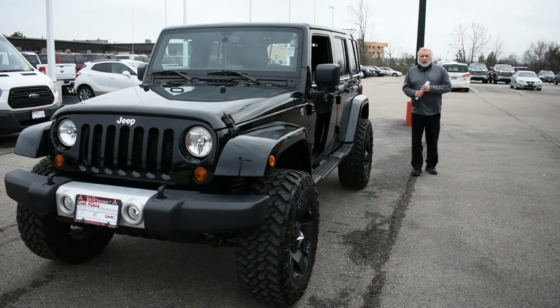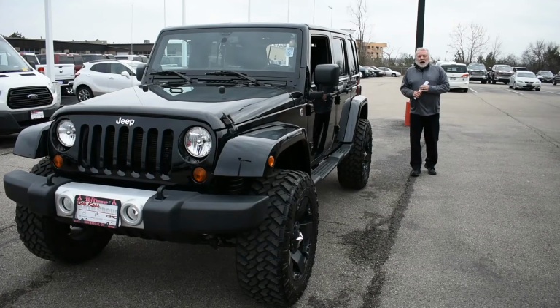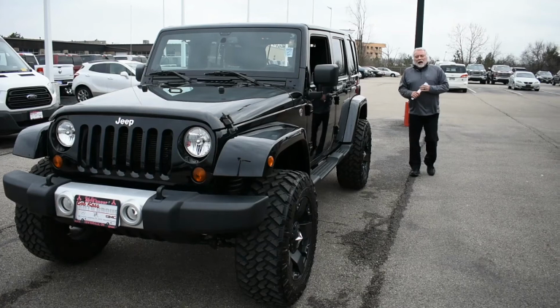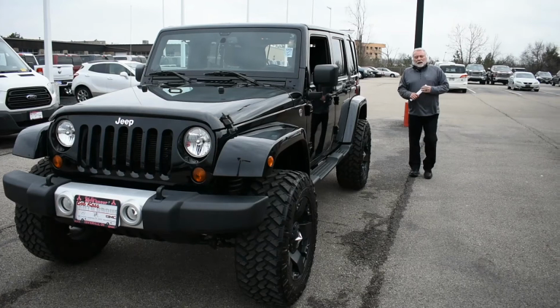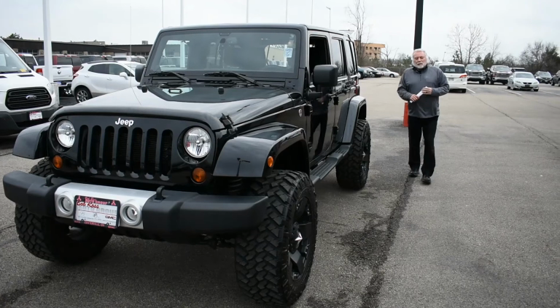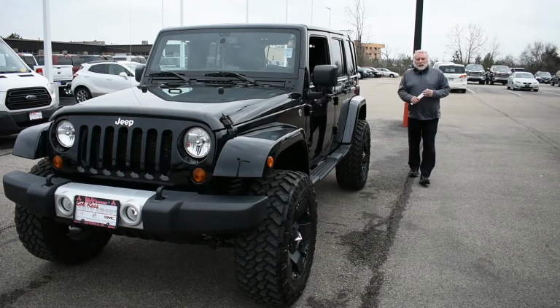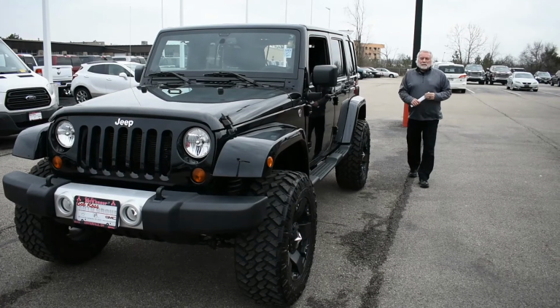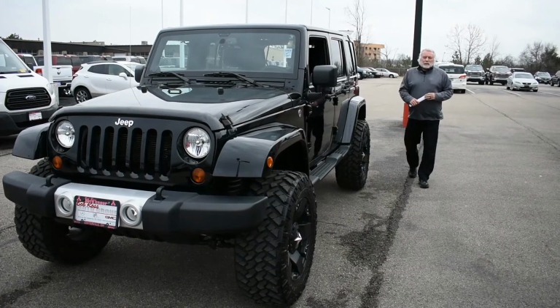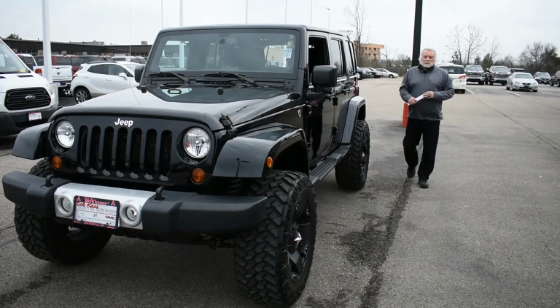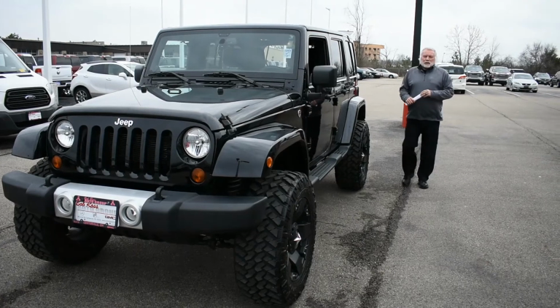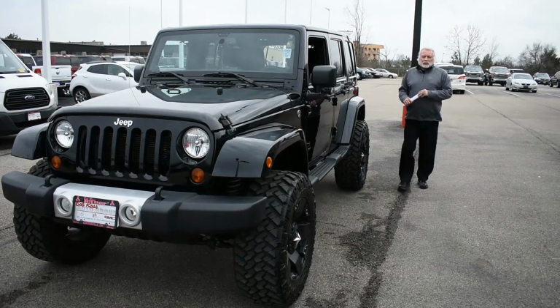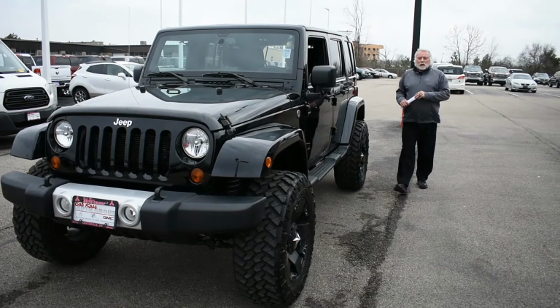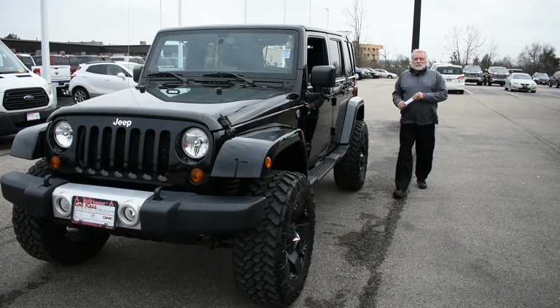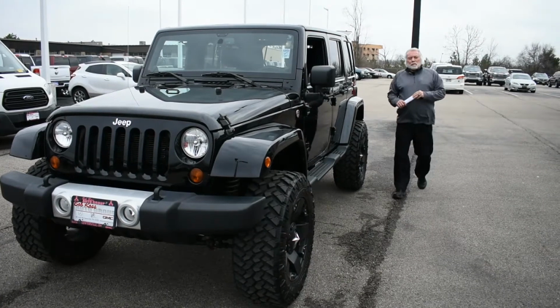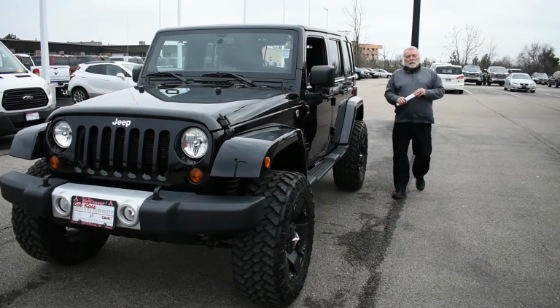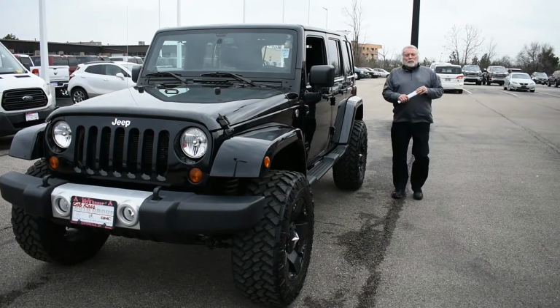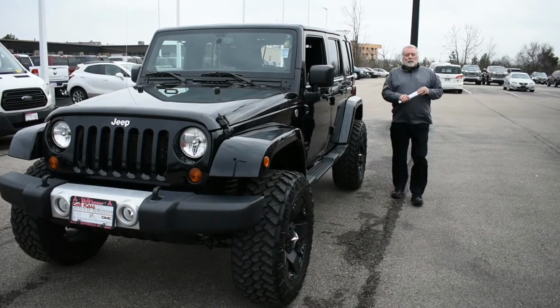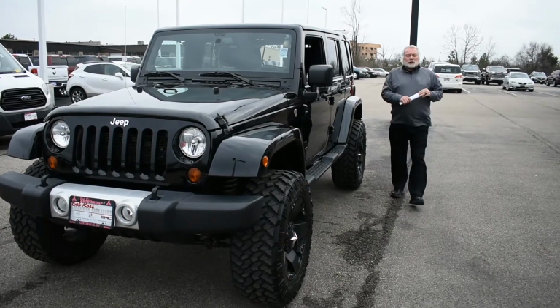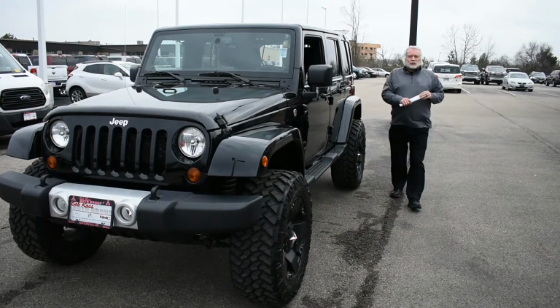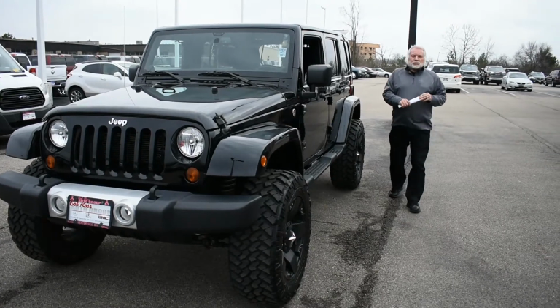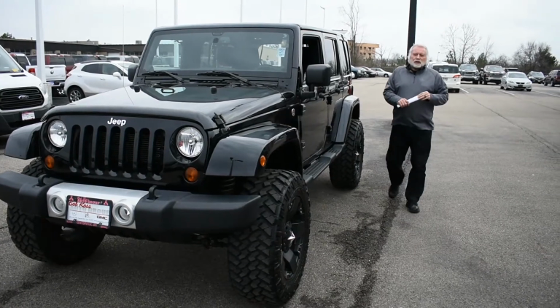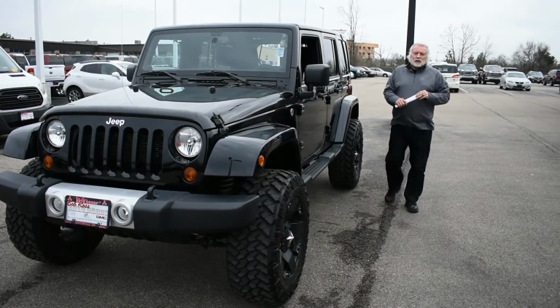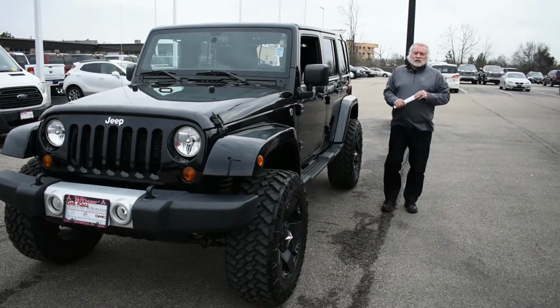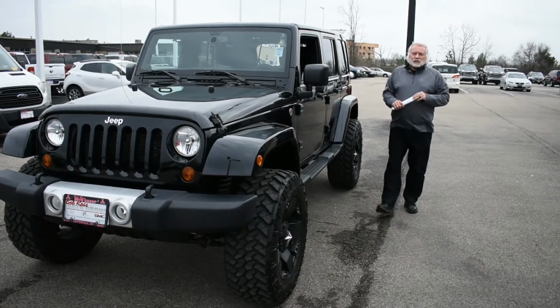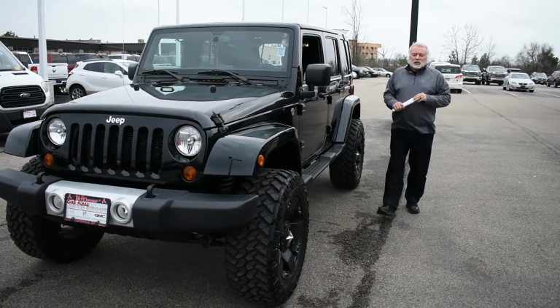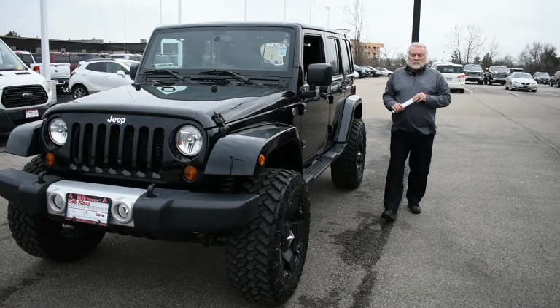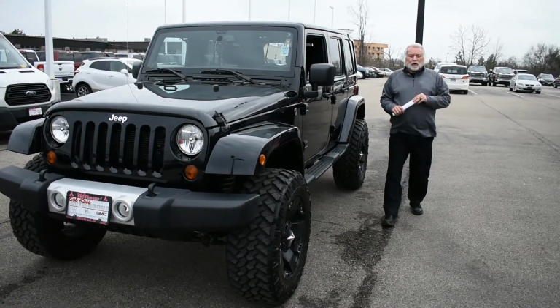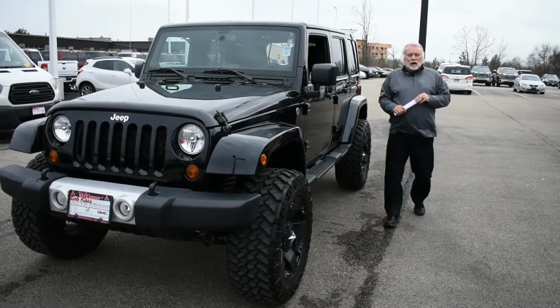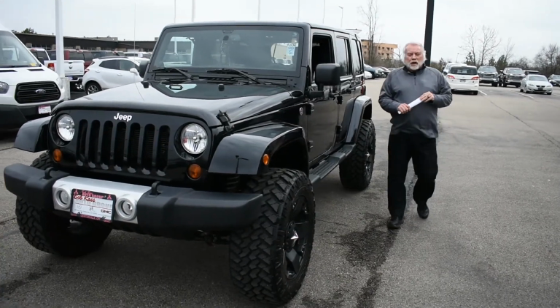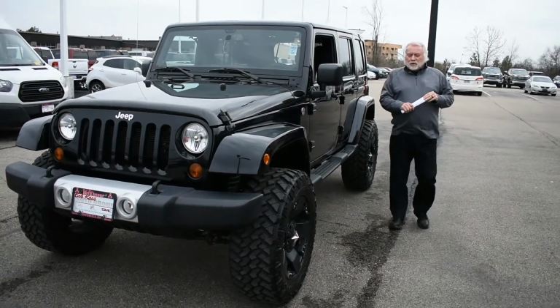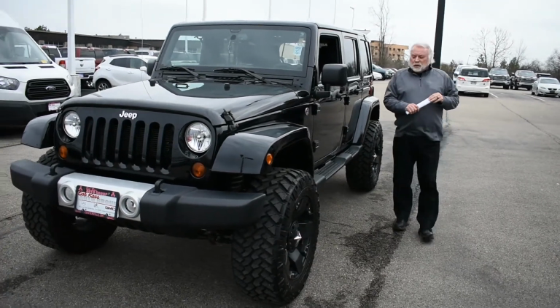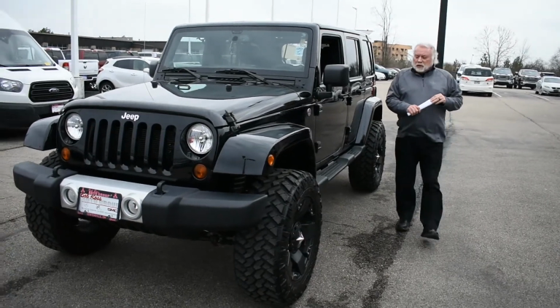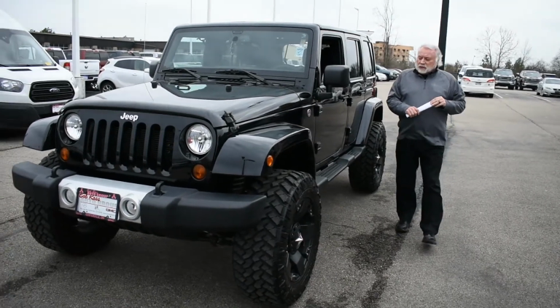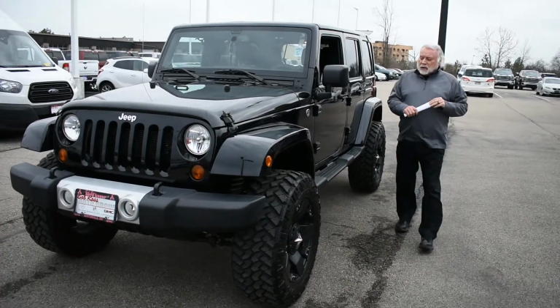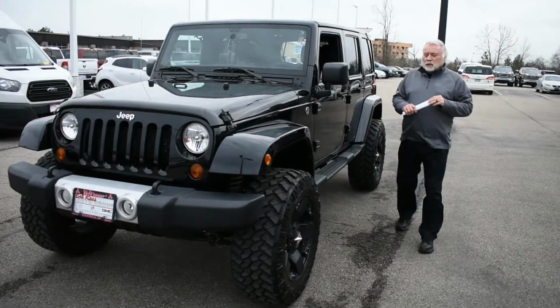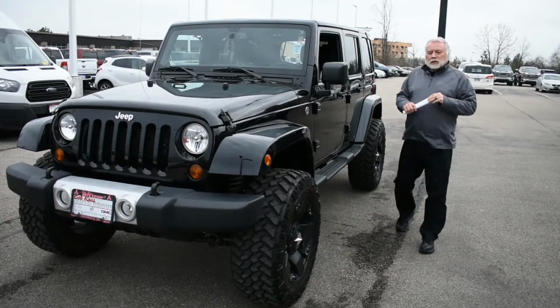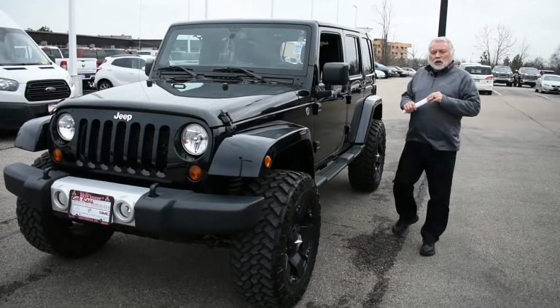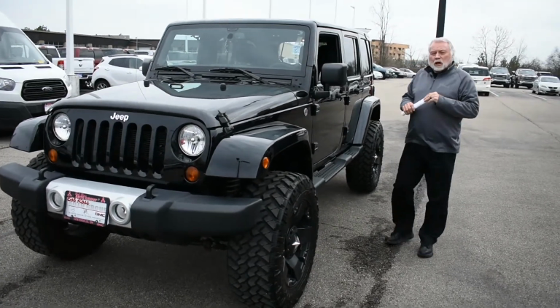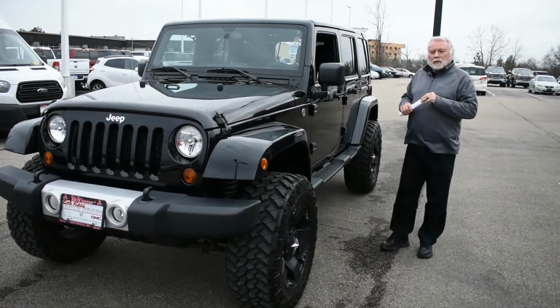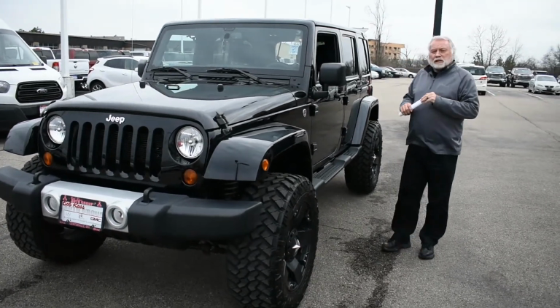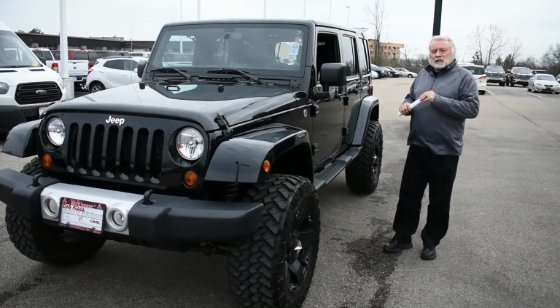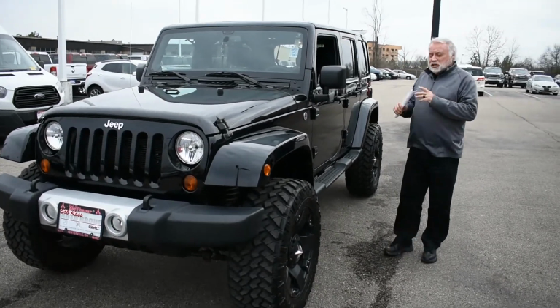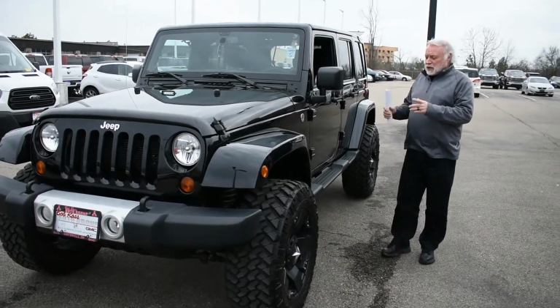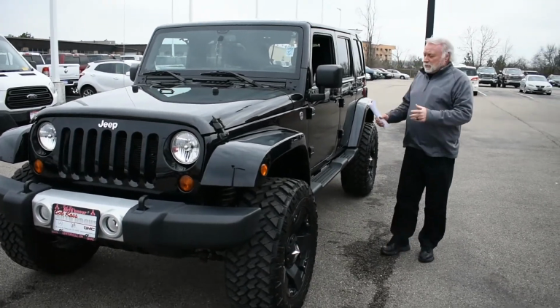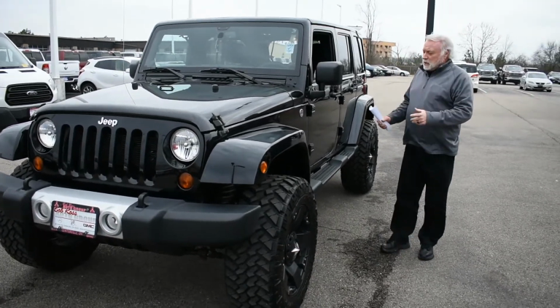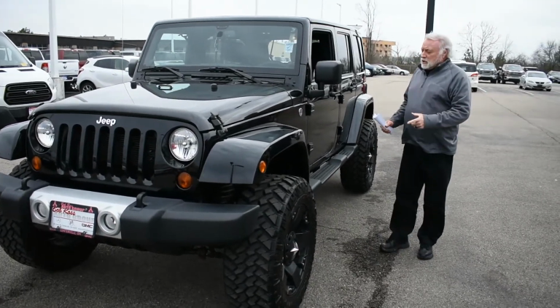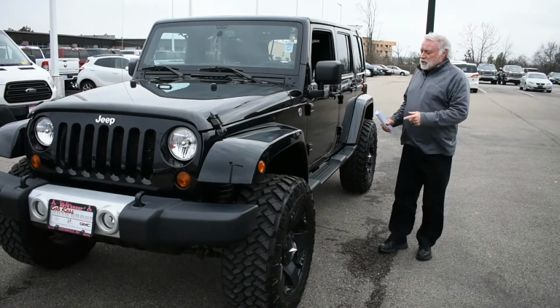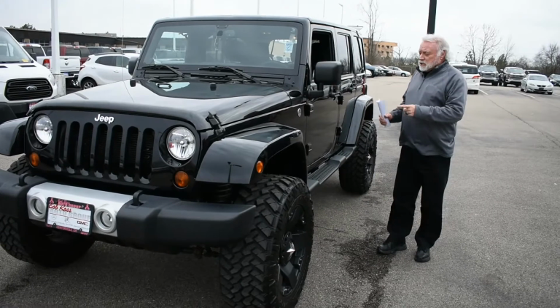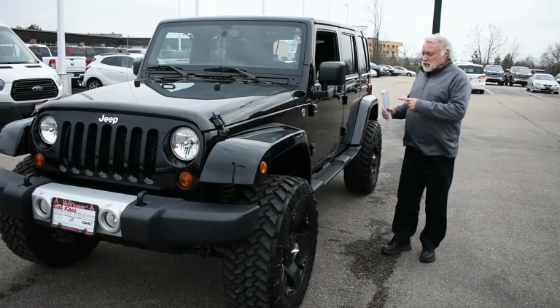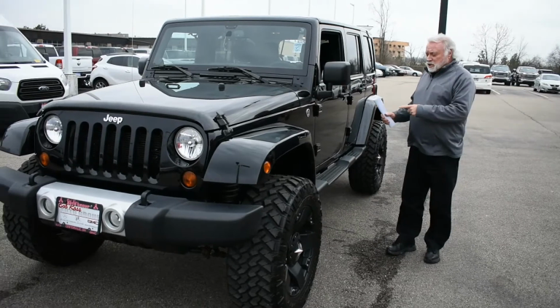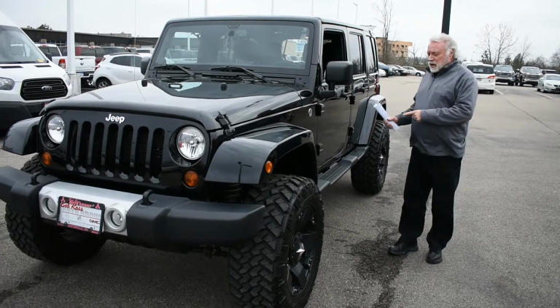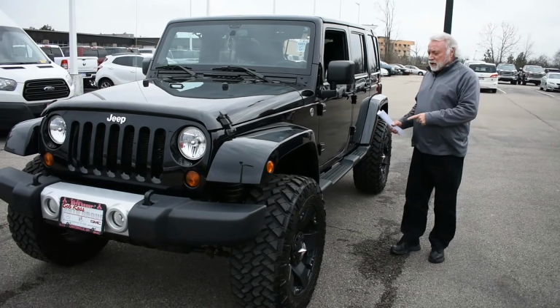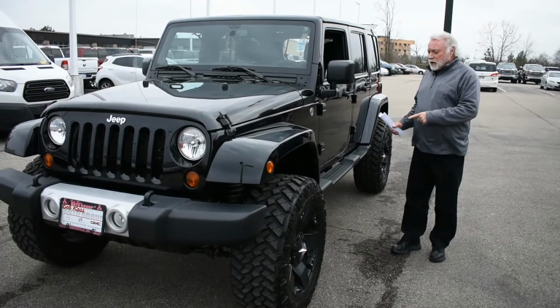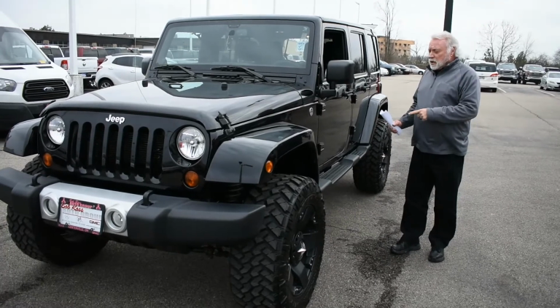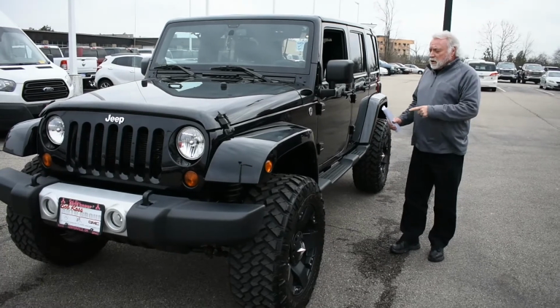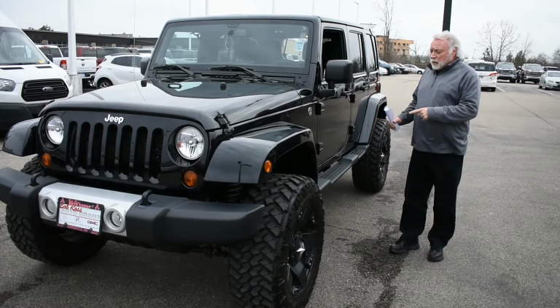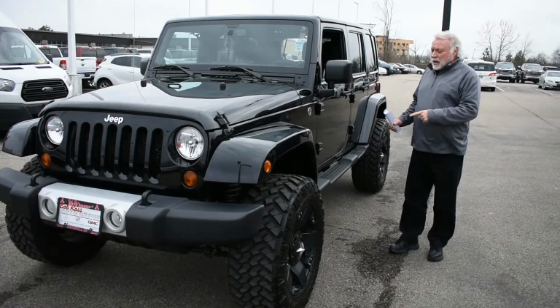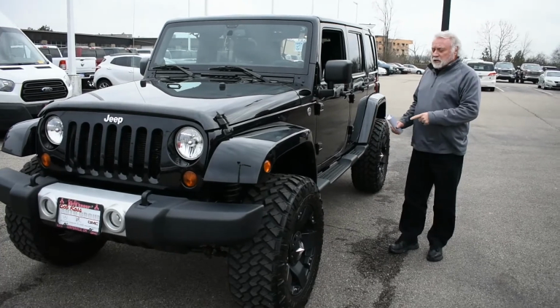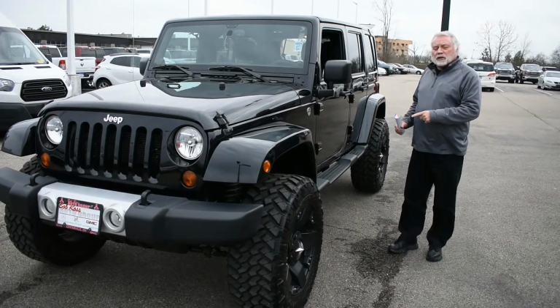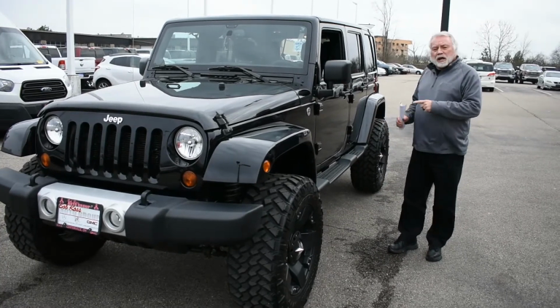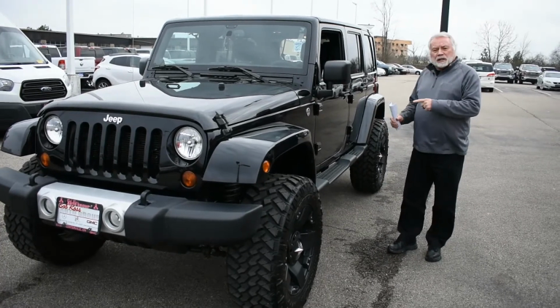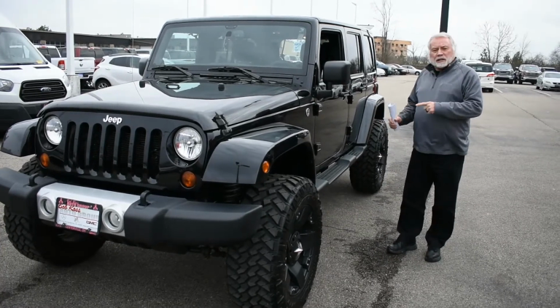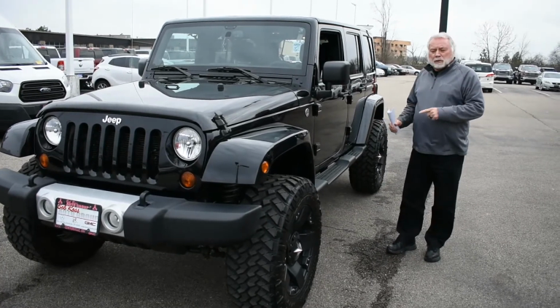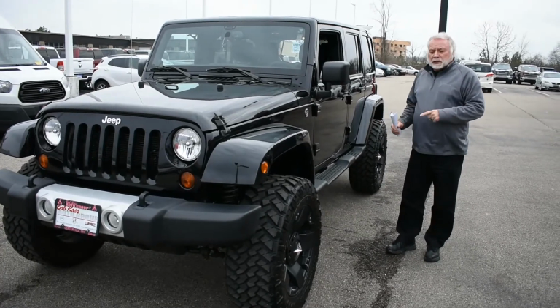Hi, my name is Bill Swett with Bob Ross Used Cars from Centerville, Ohio. Today we're going to talk about this Jeep. This is a Sahara Wrangler Unlimited.